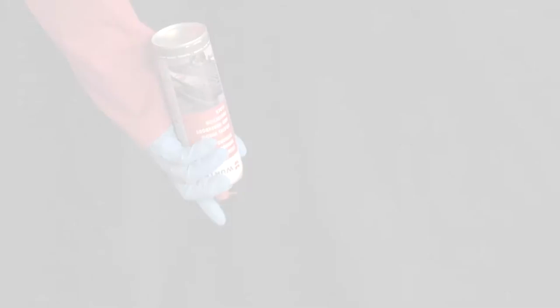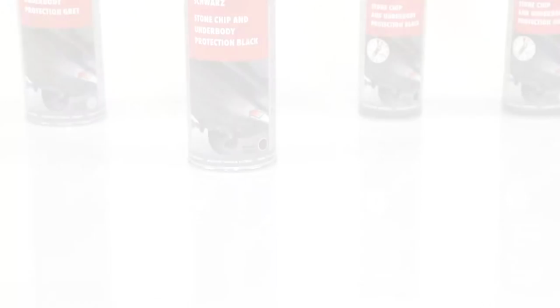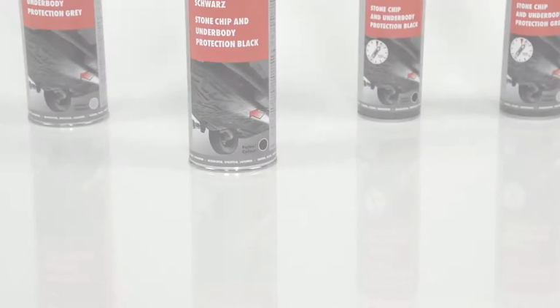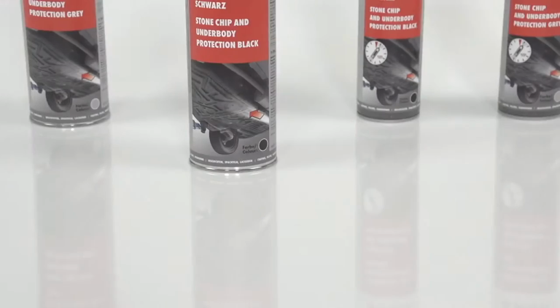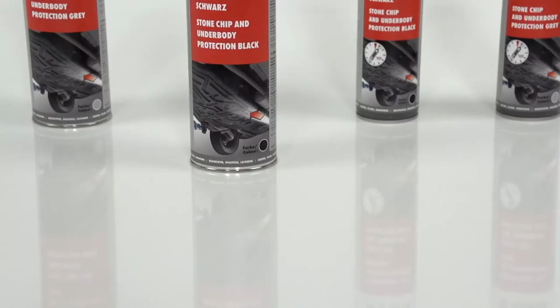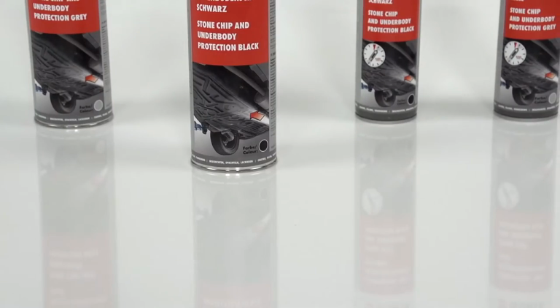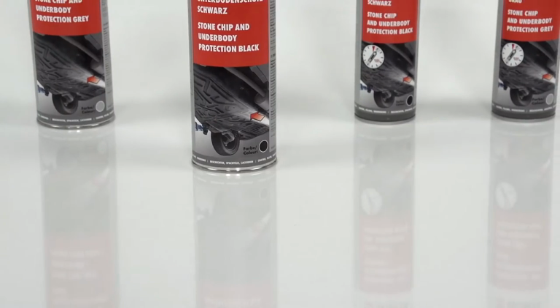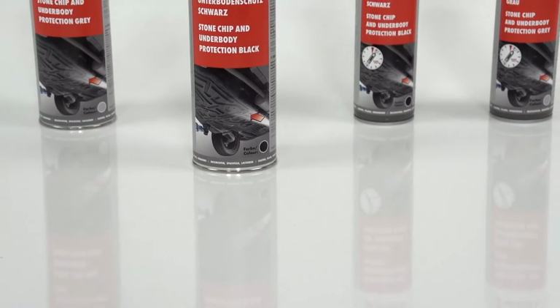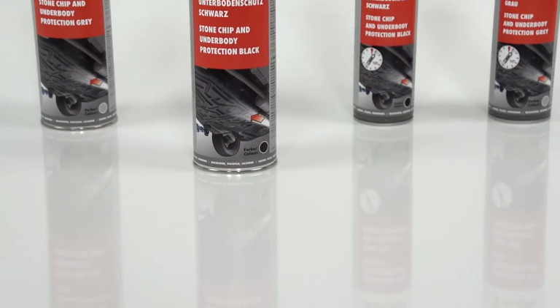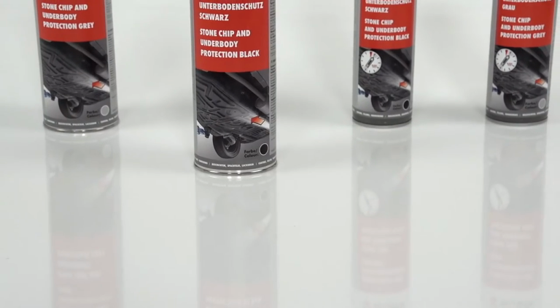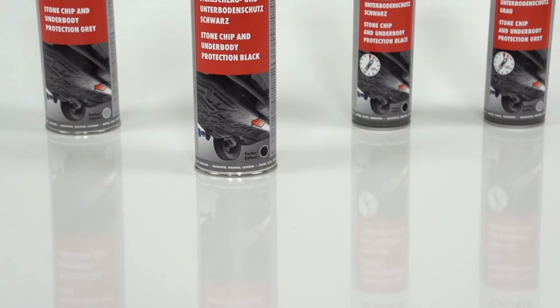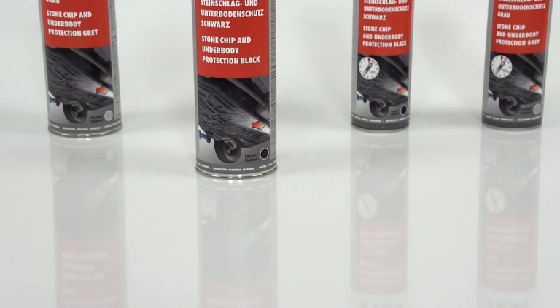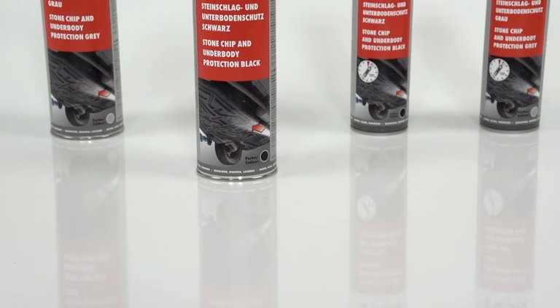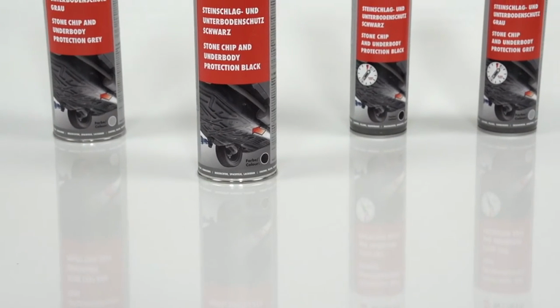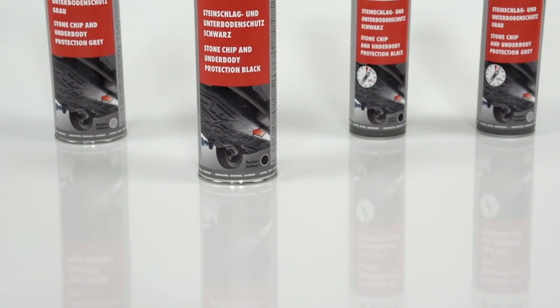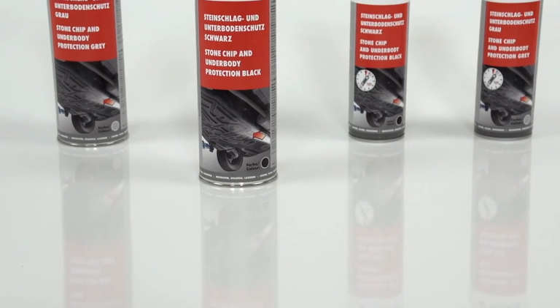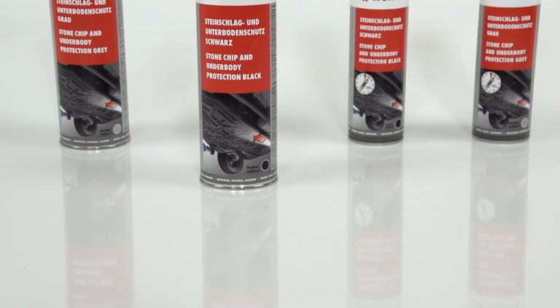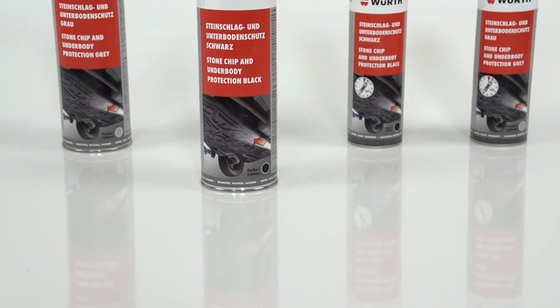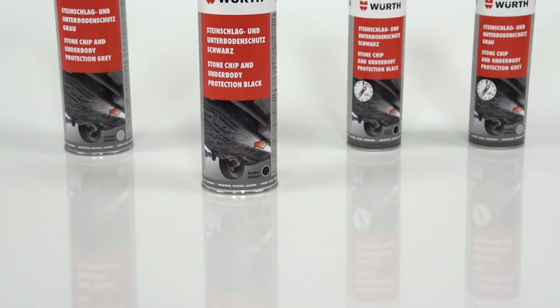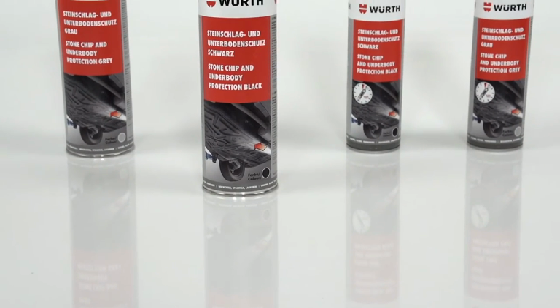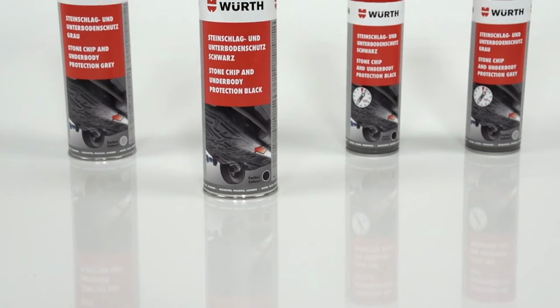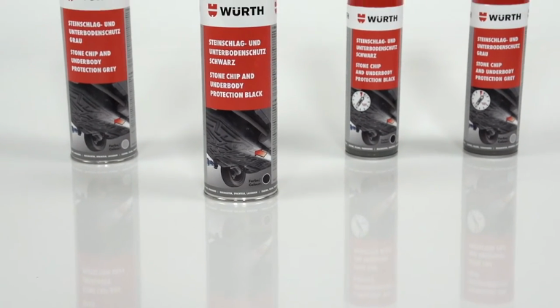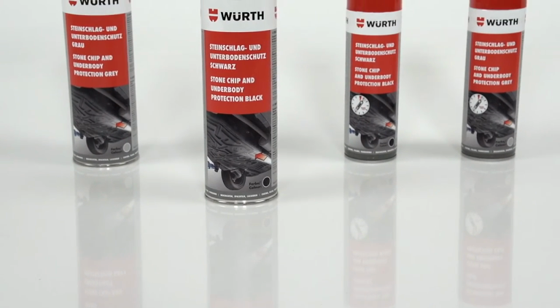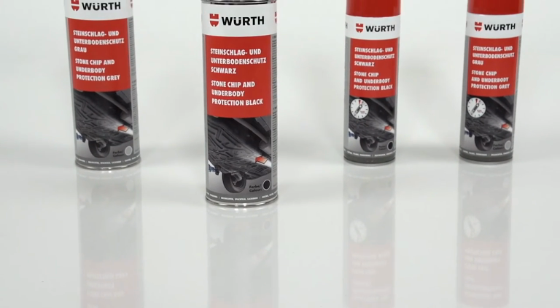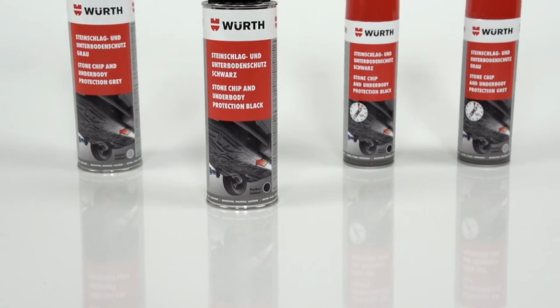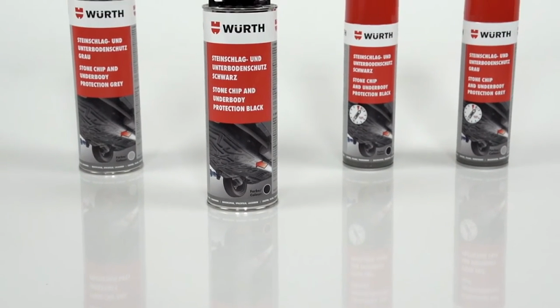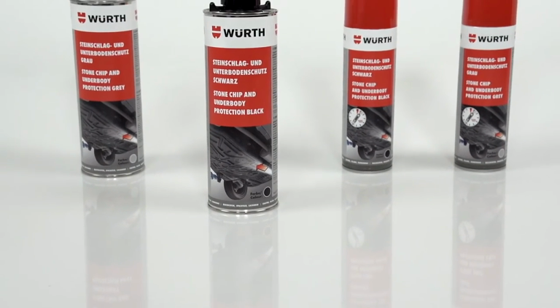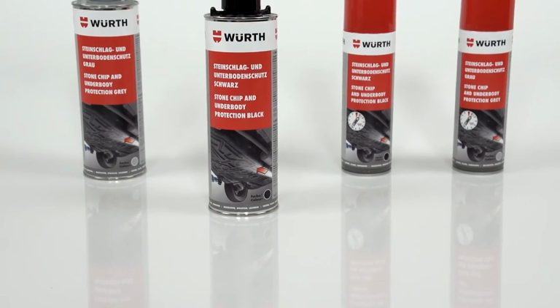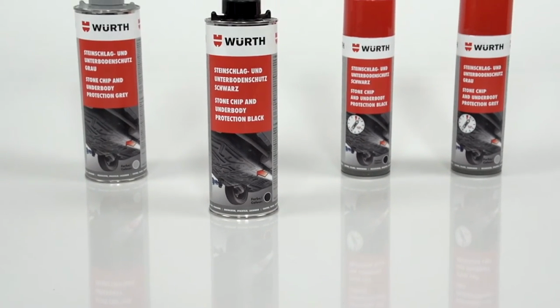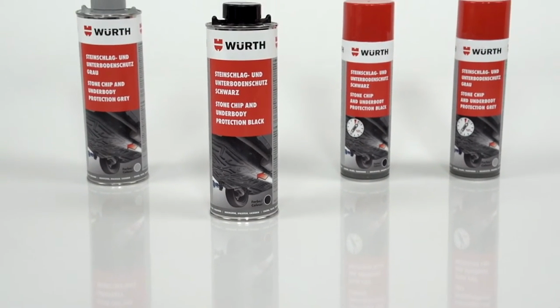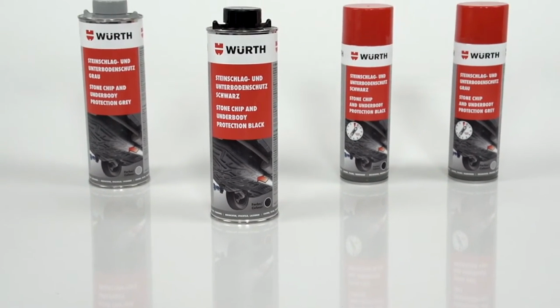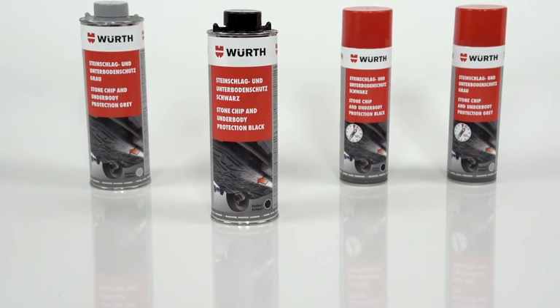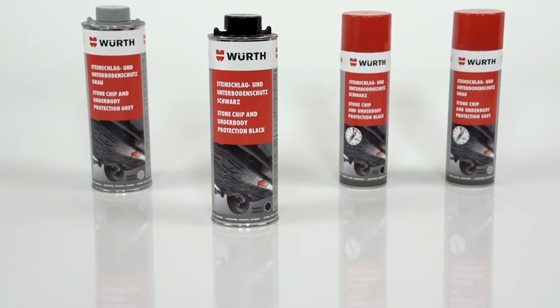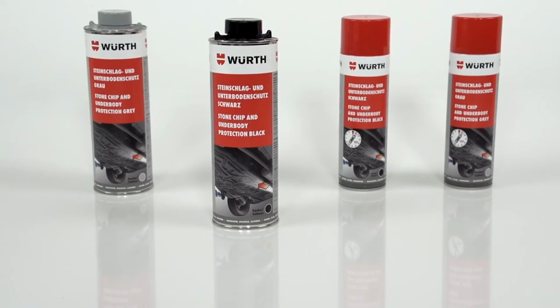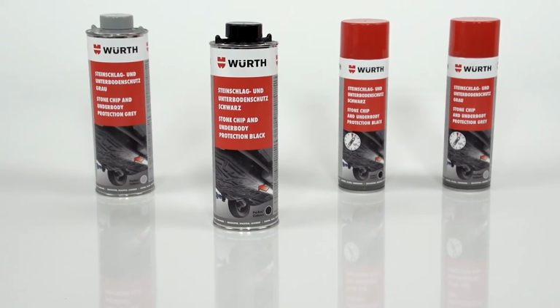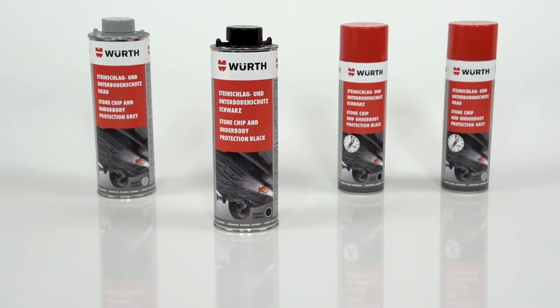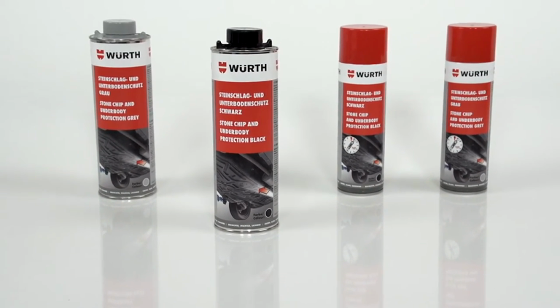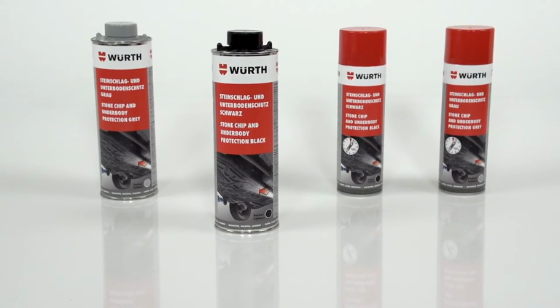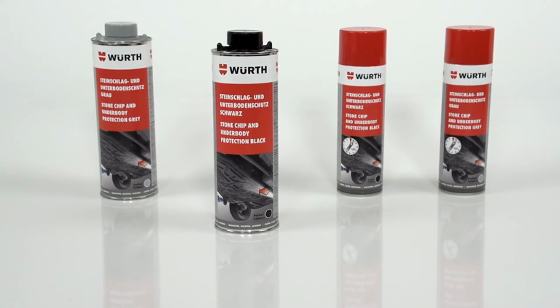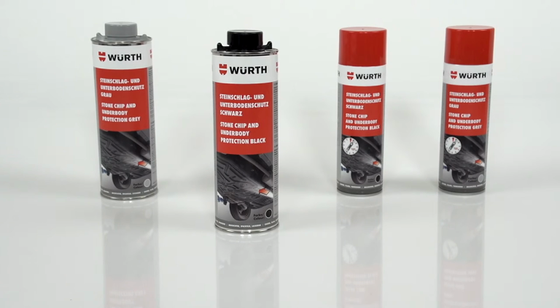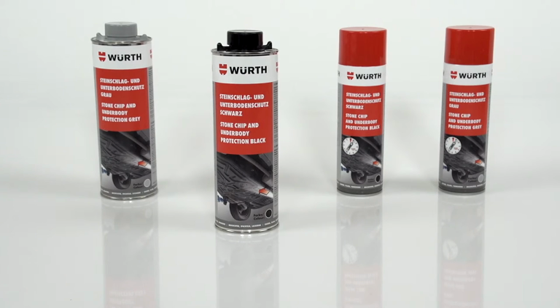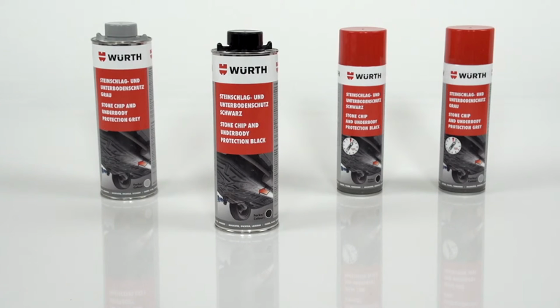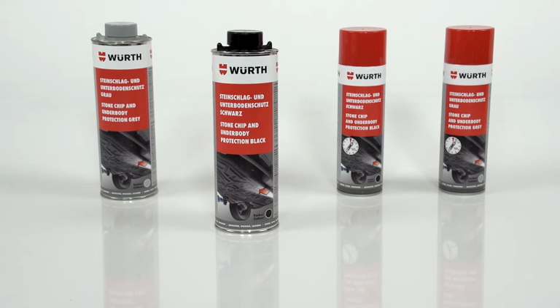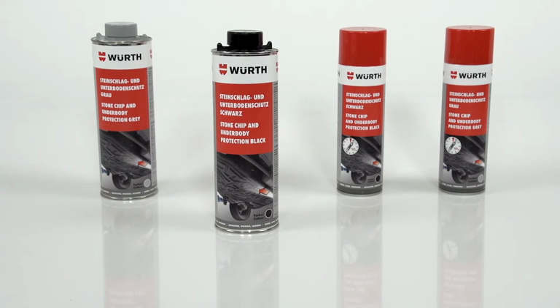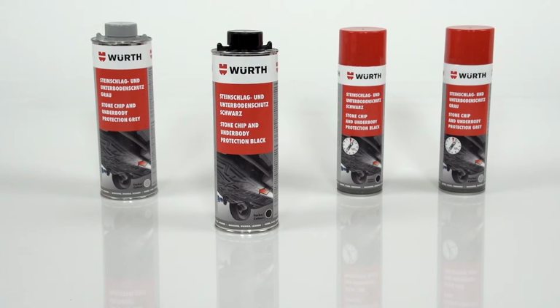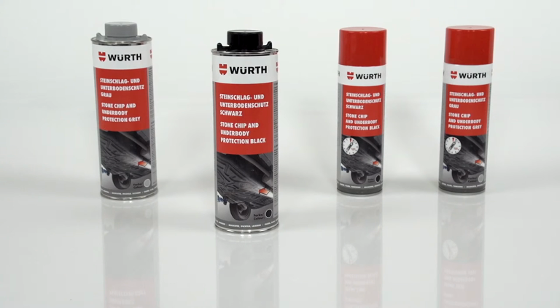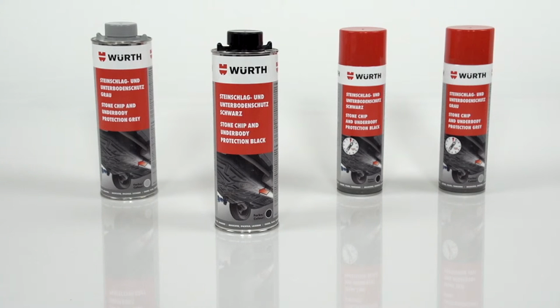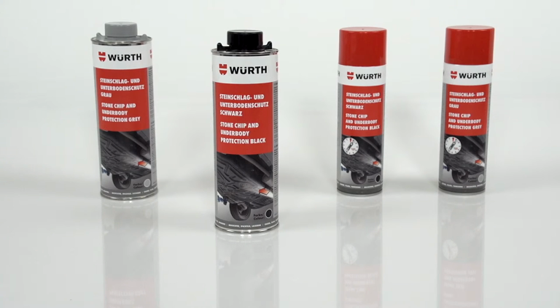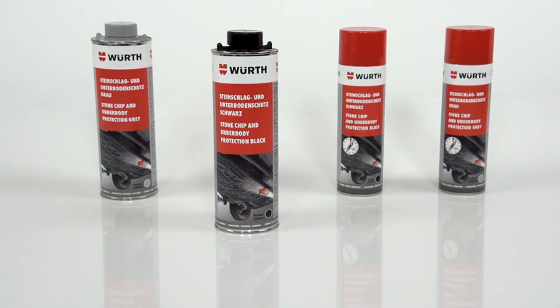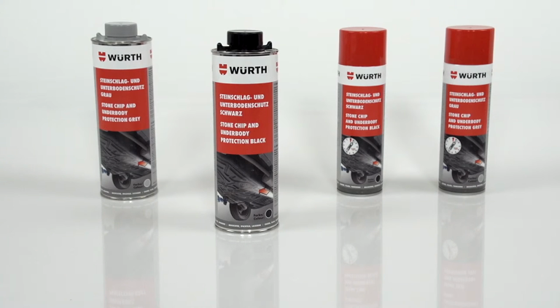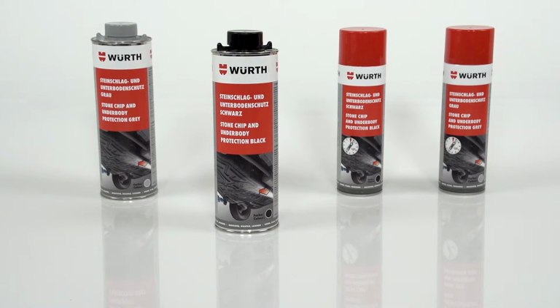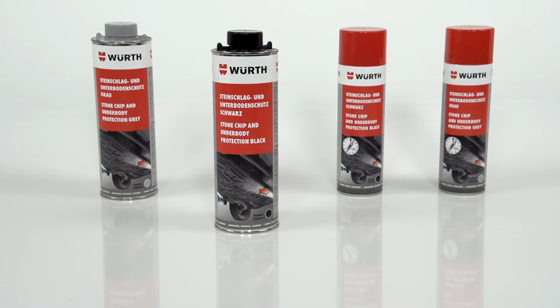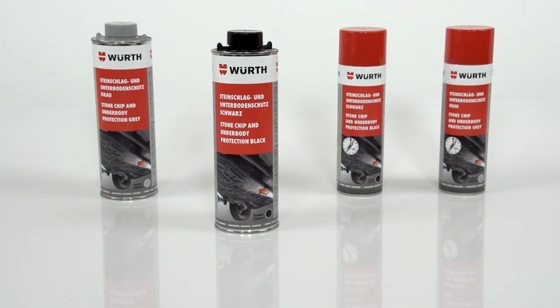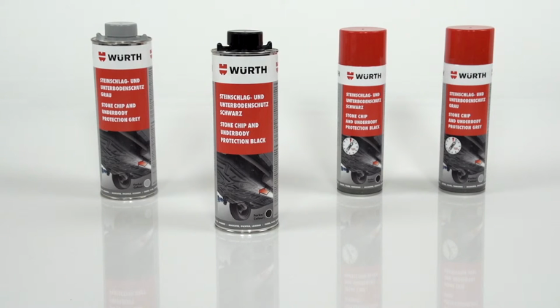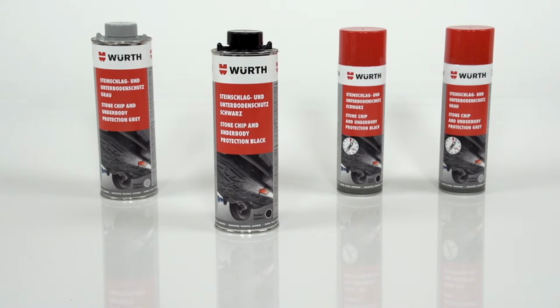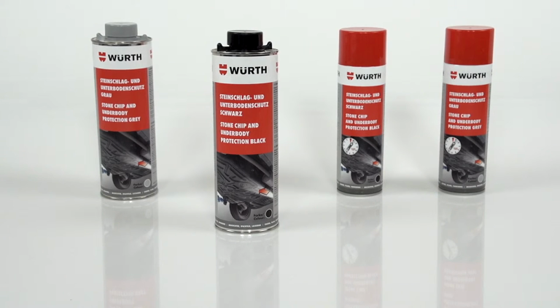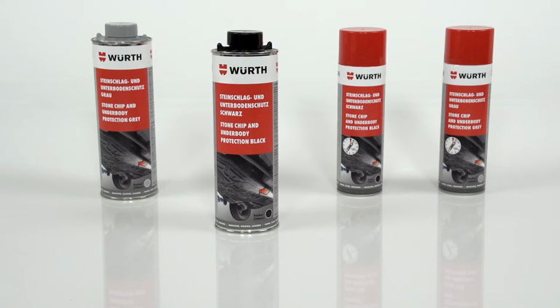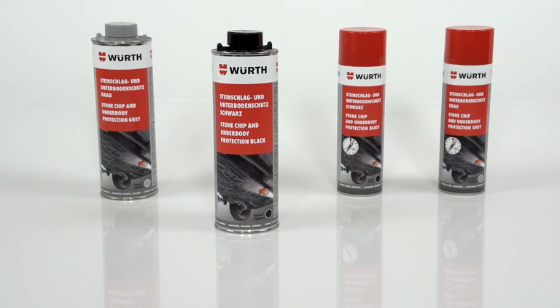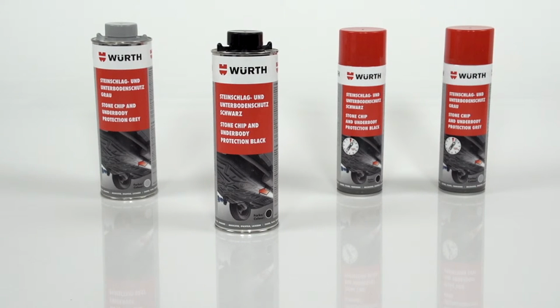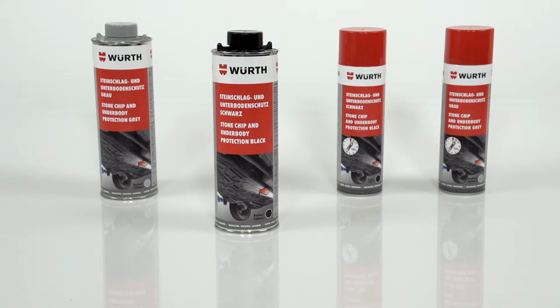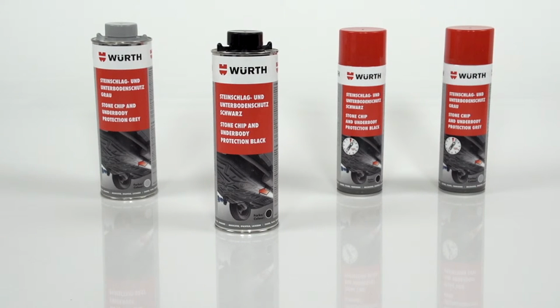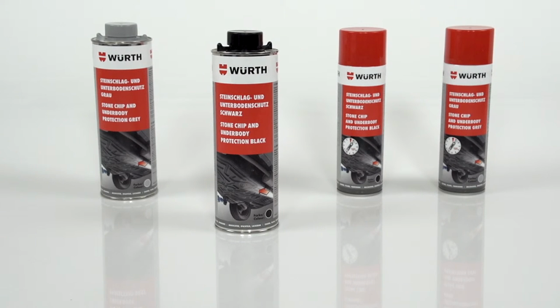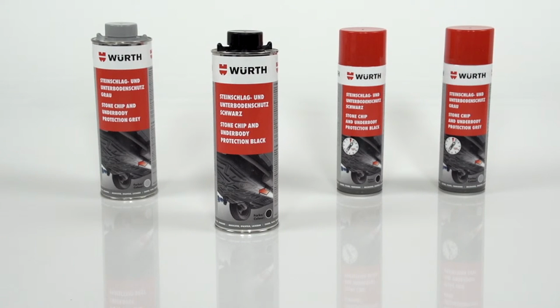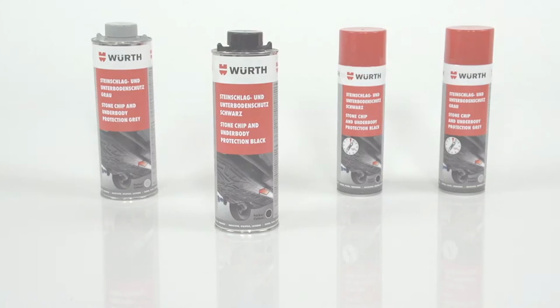VERSE stone chip protection and underbody sealant is versatile, reliable and gives excellent results.